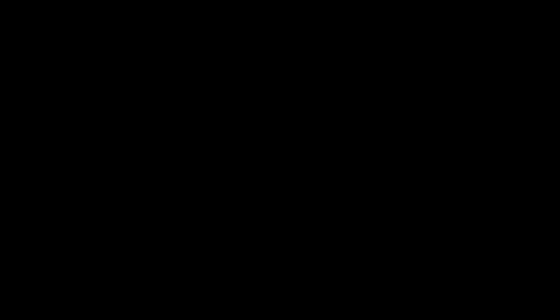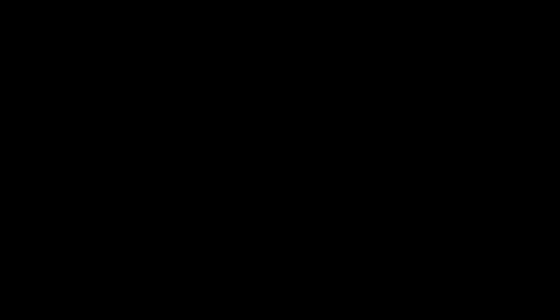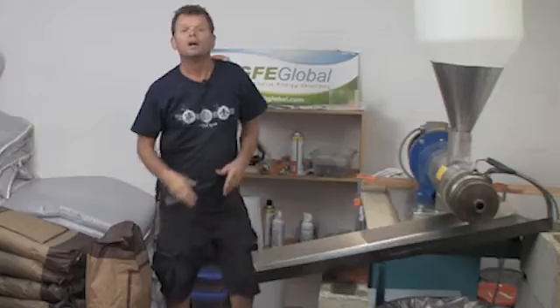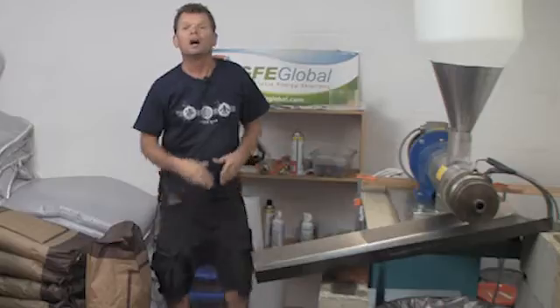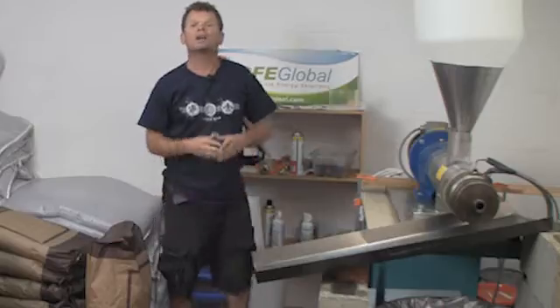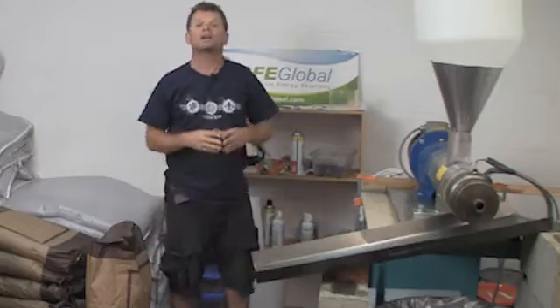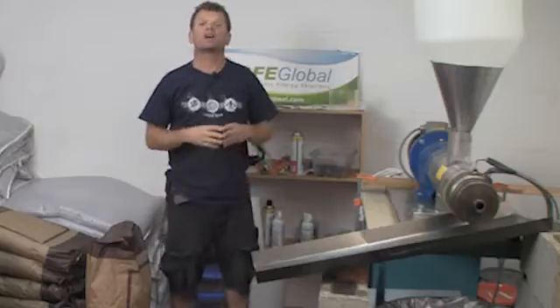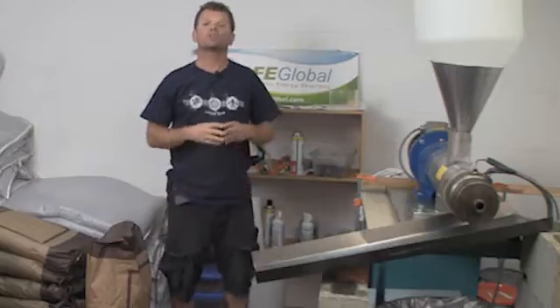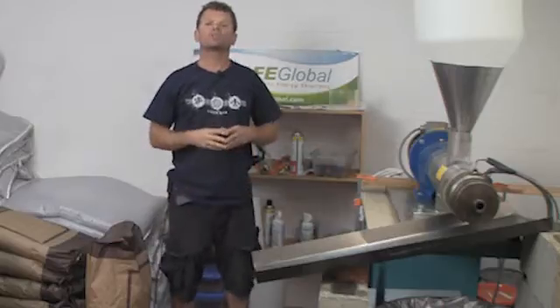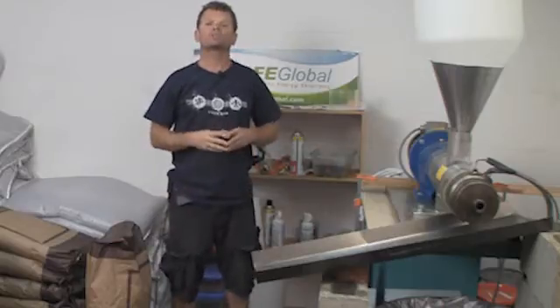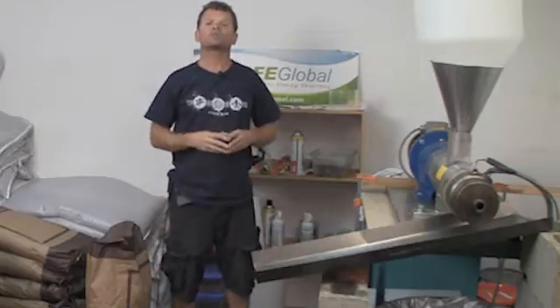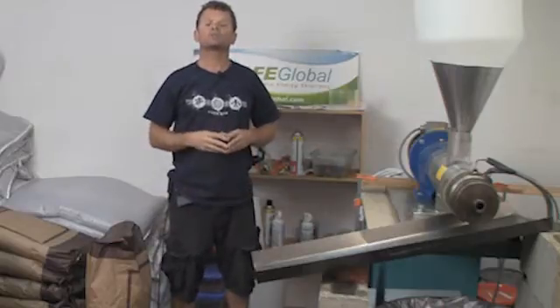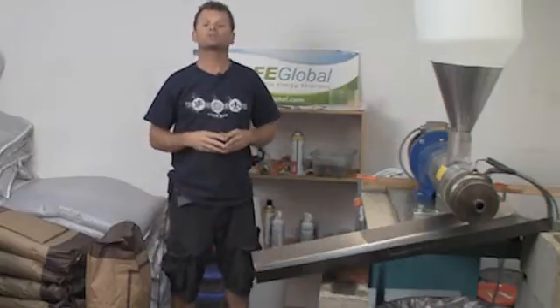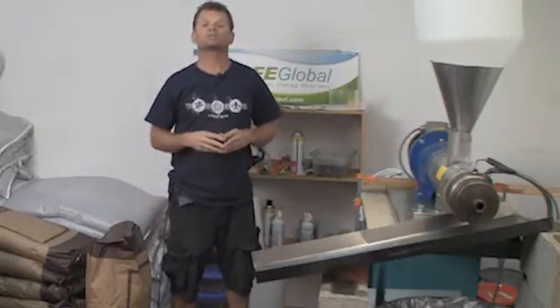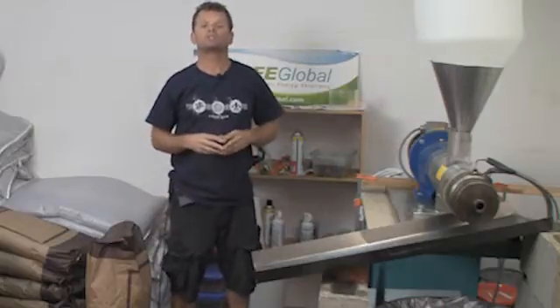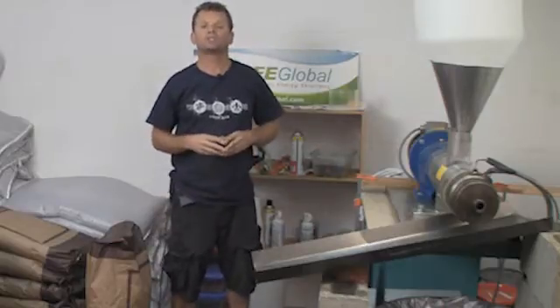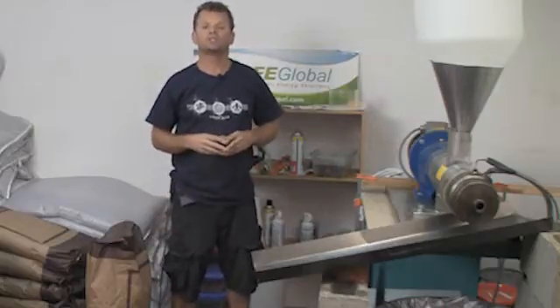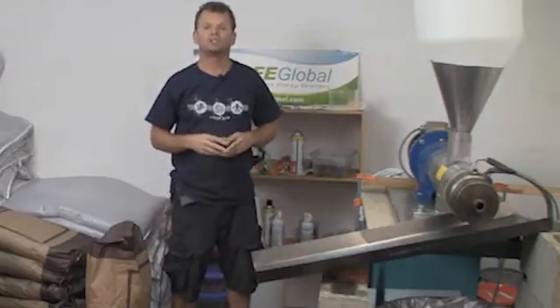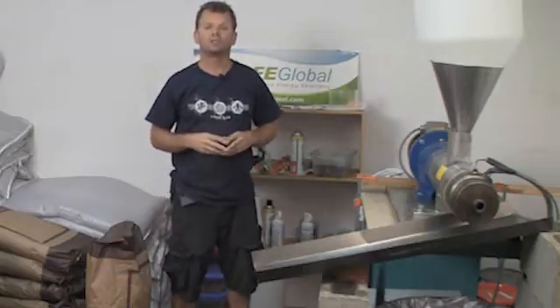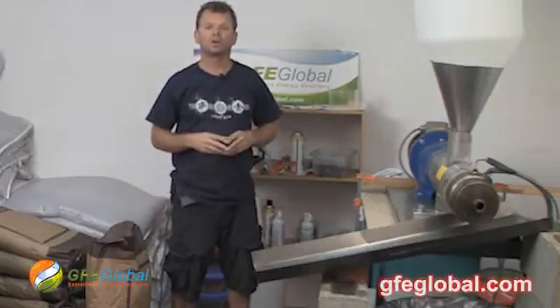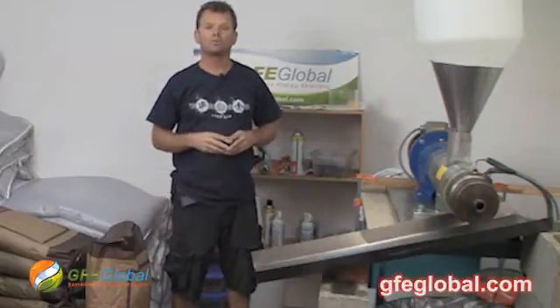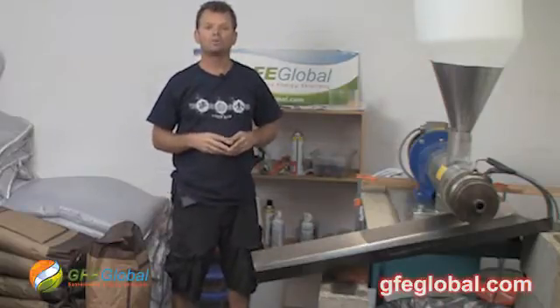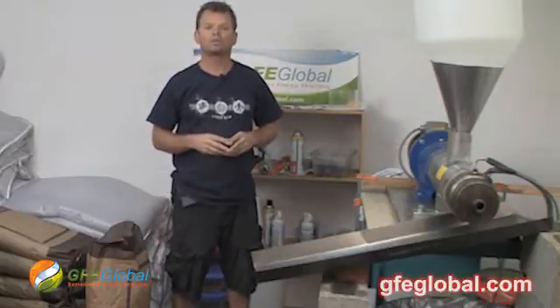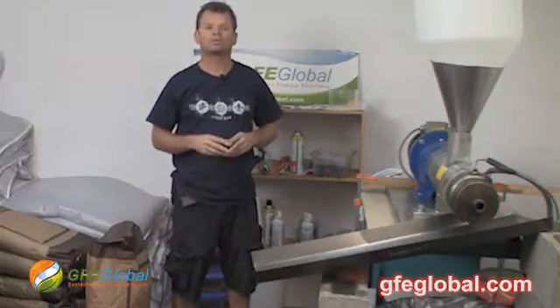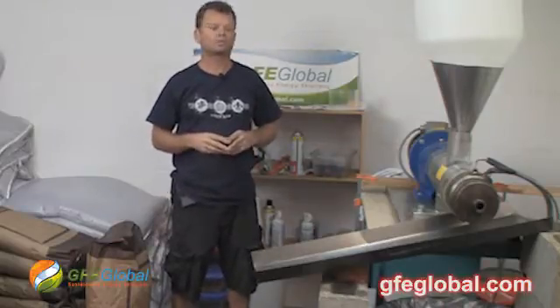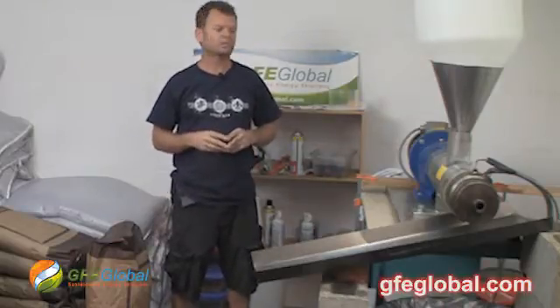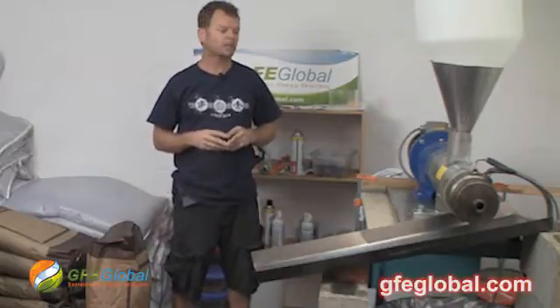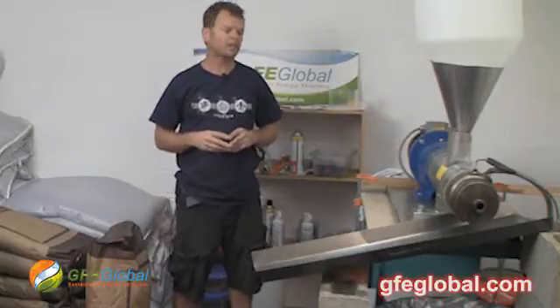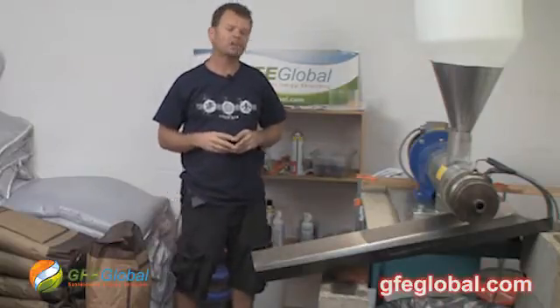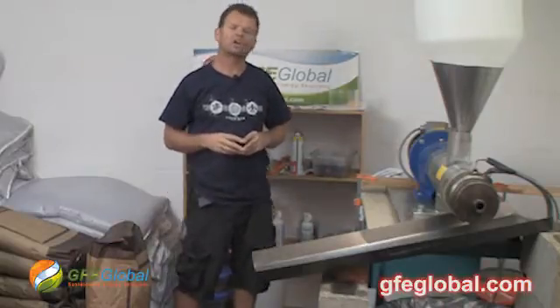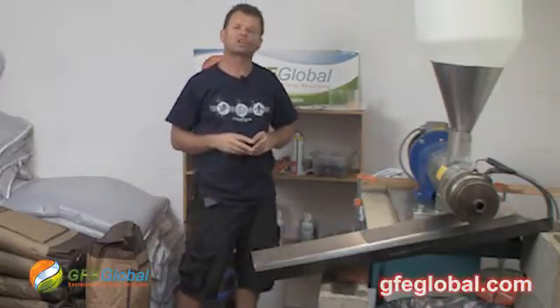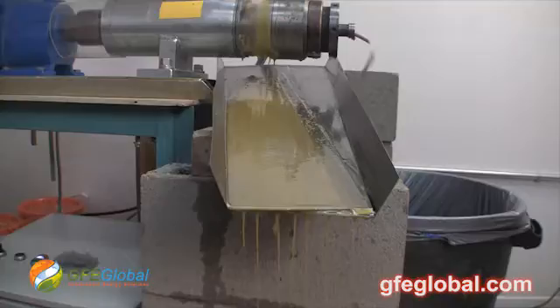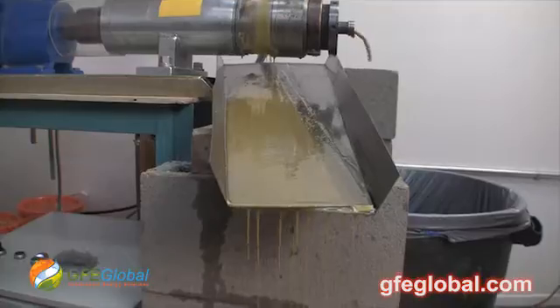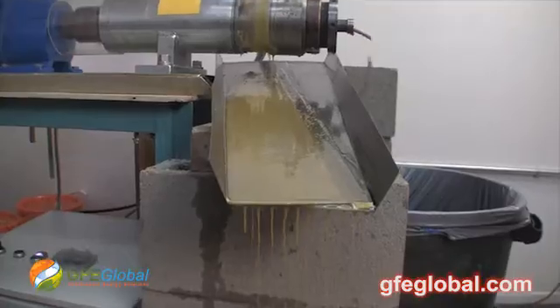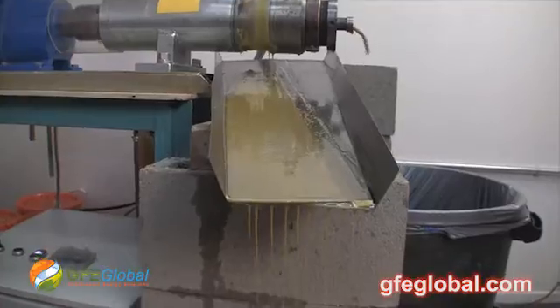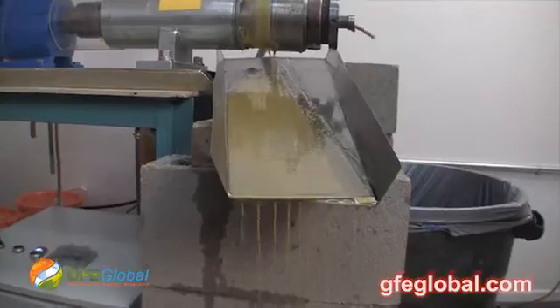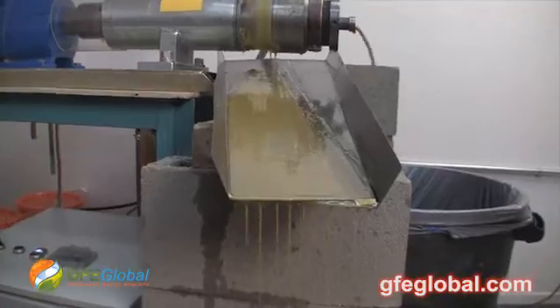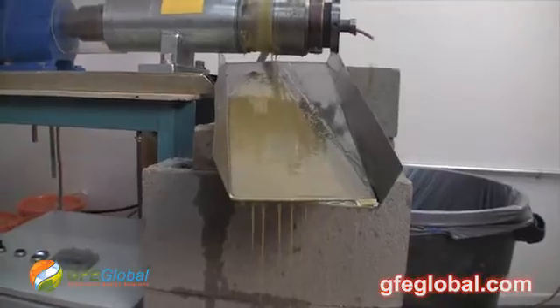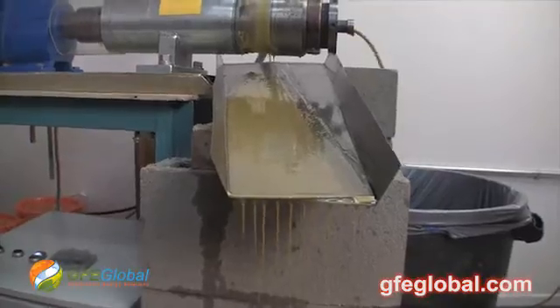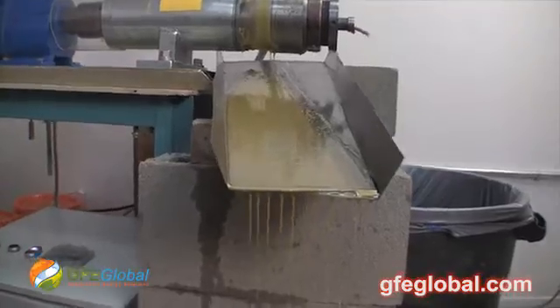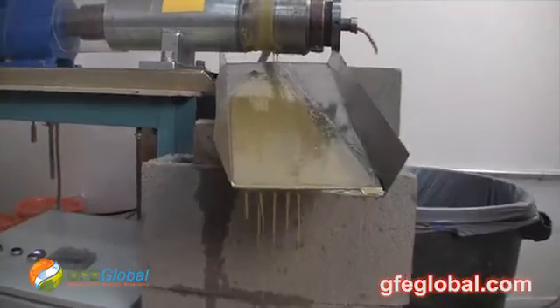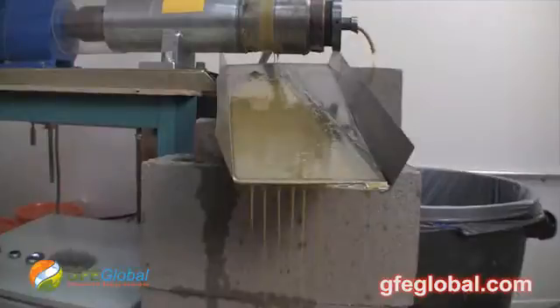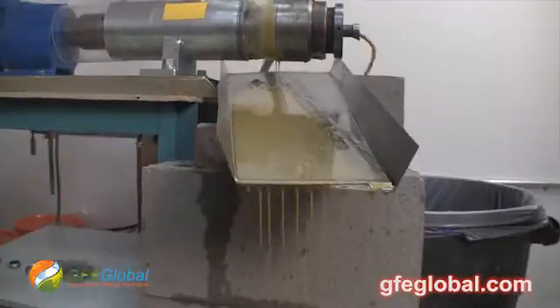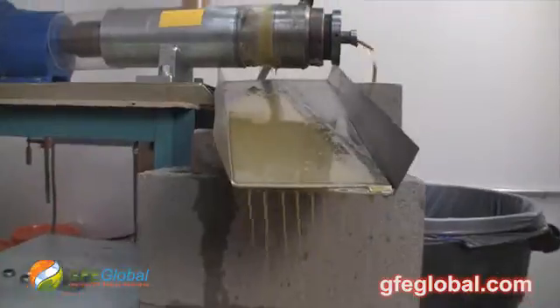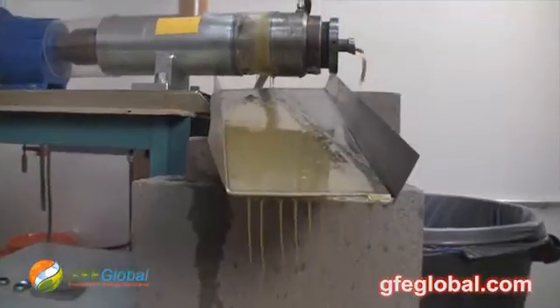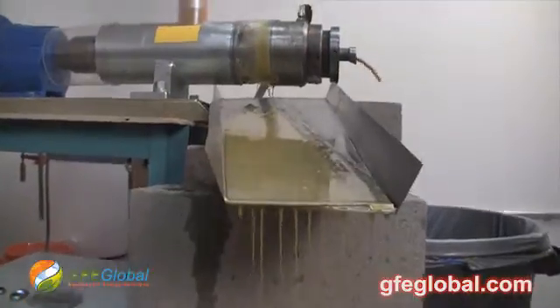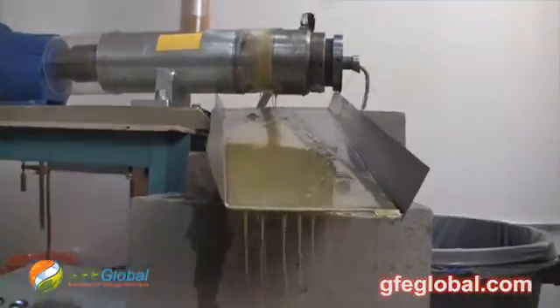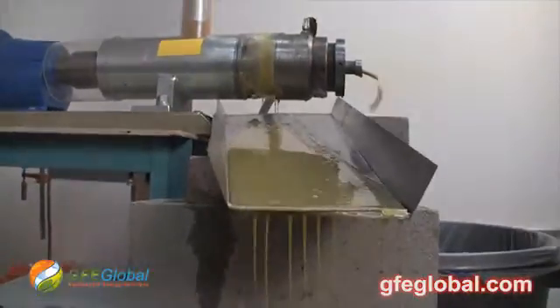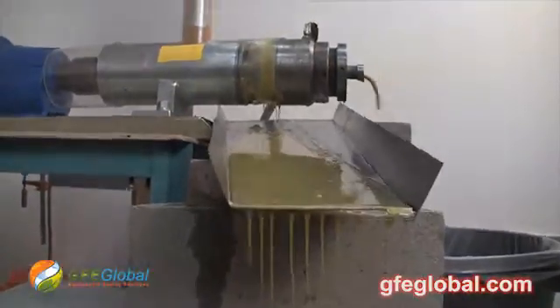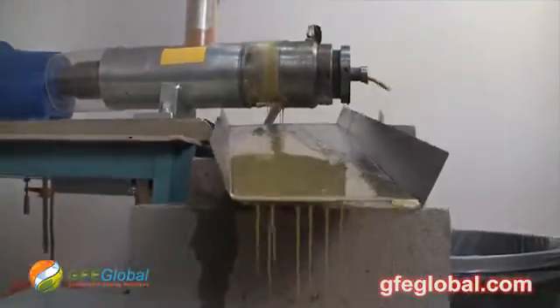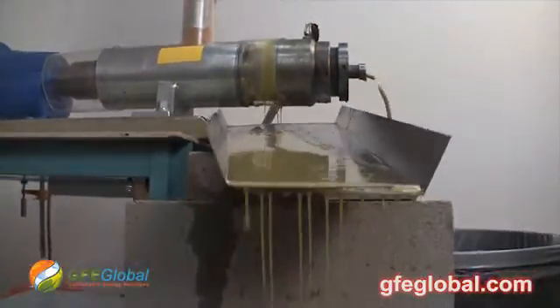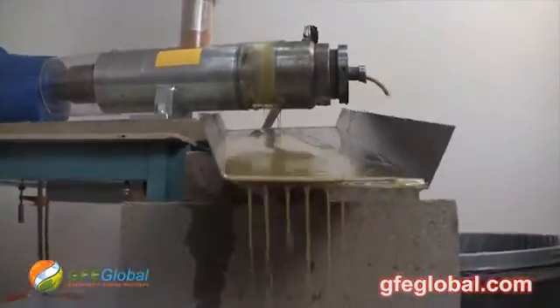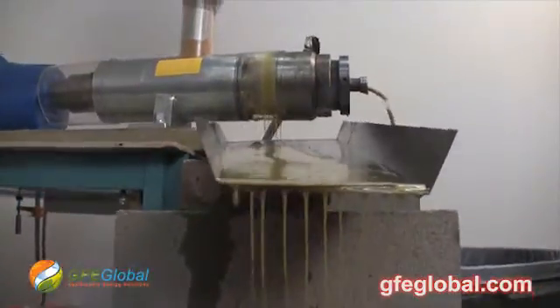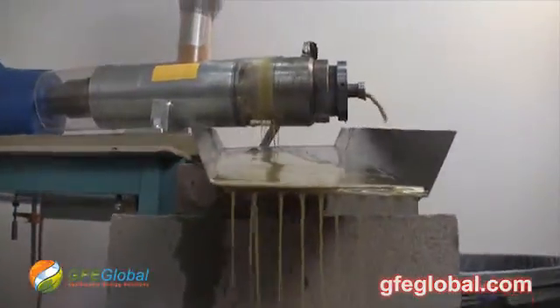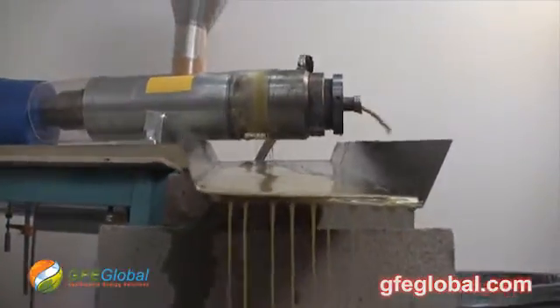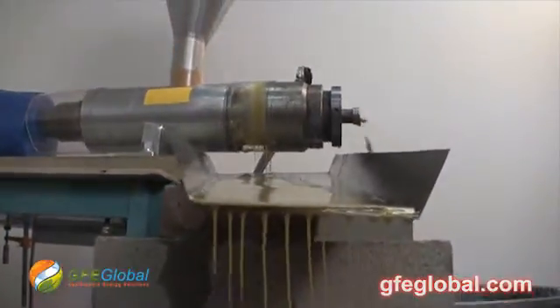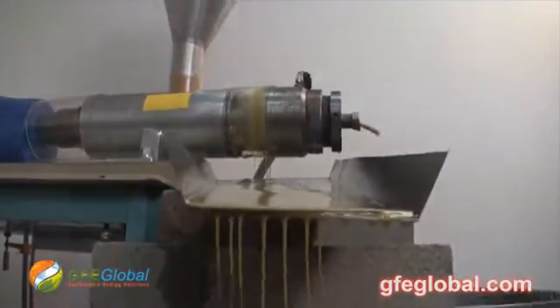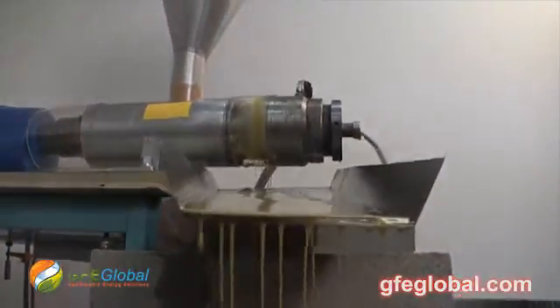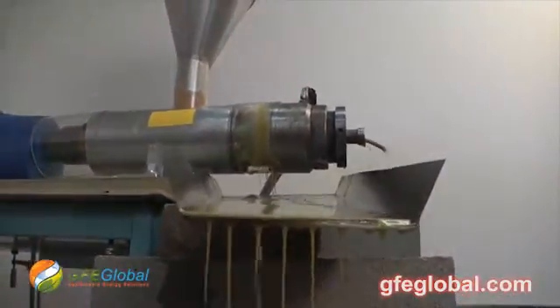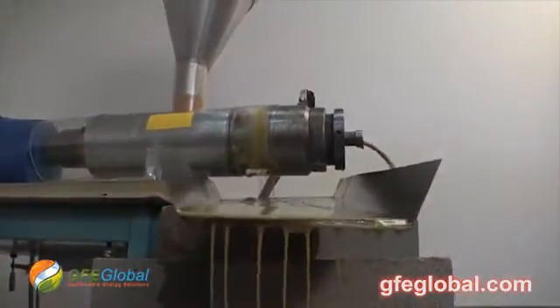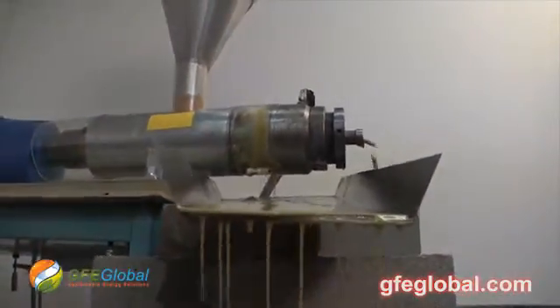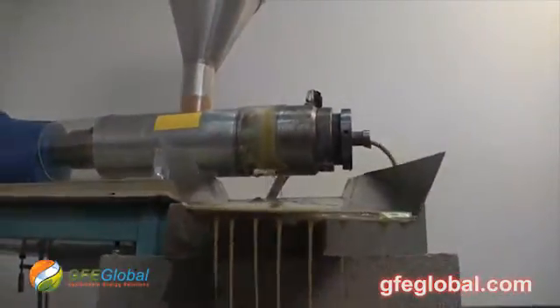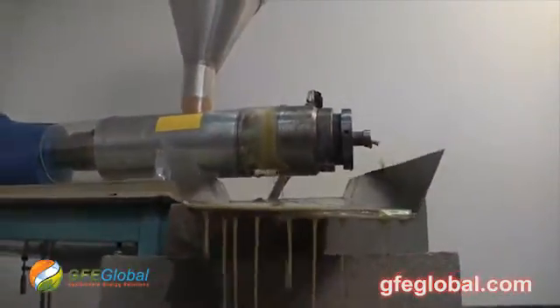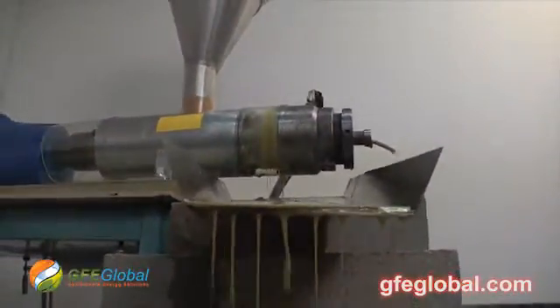Hi, I'm Marty Suoda with GFE Global, and we're in our Gardena, California oil extraction testing facility.